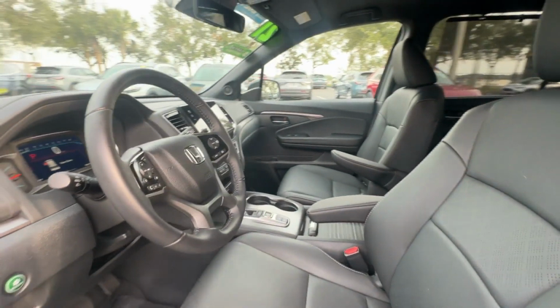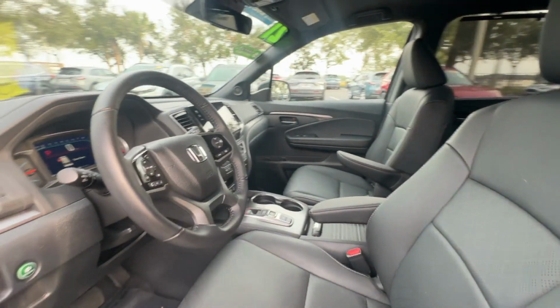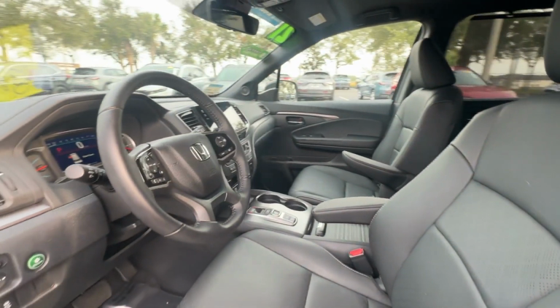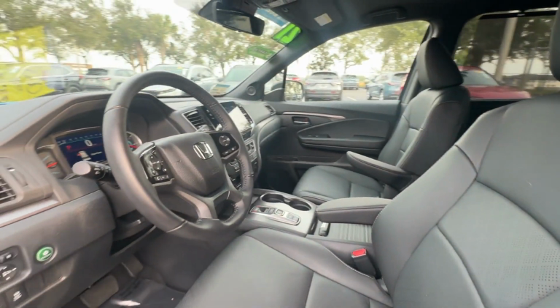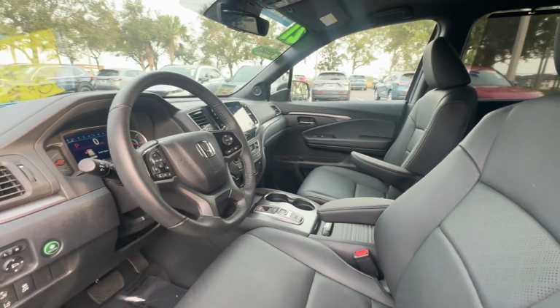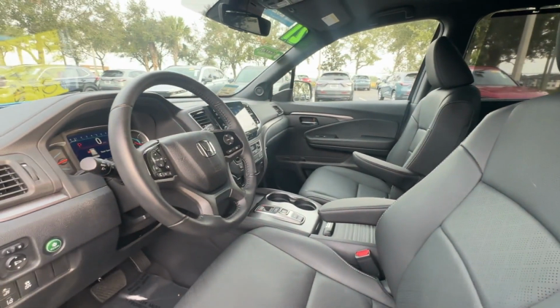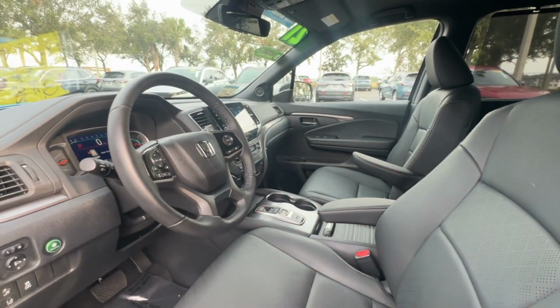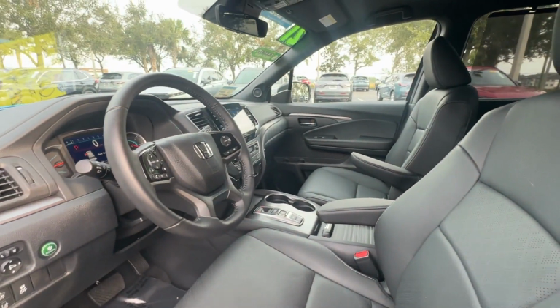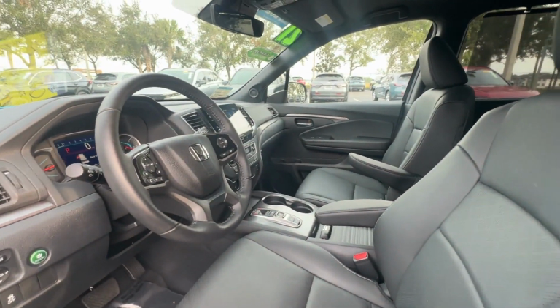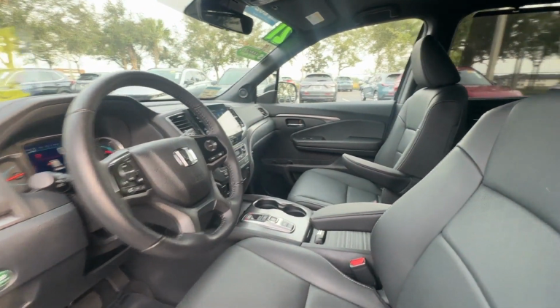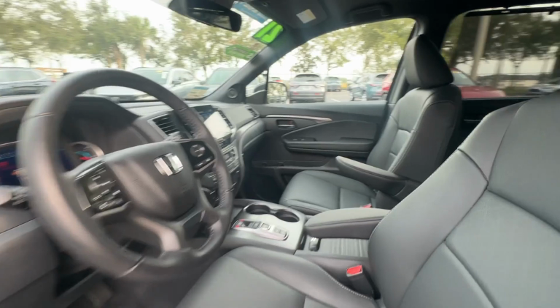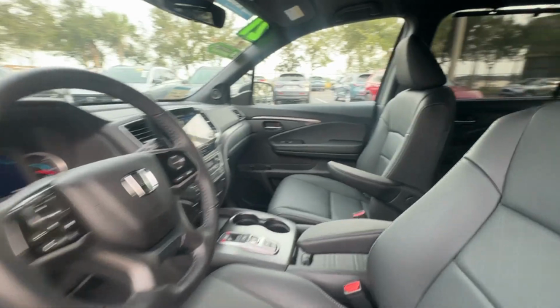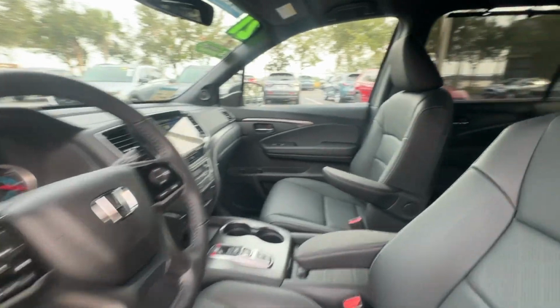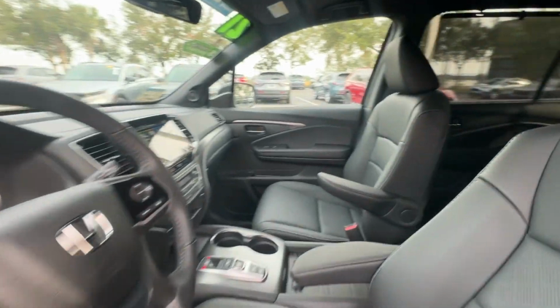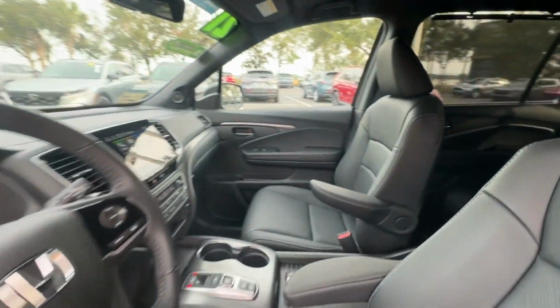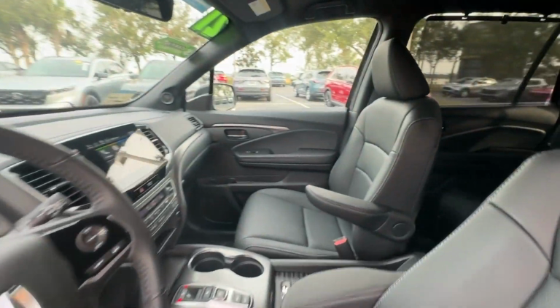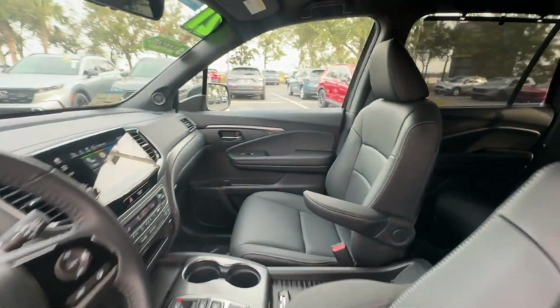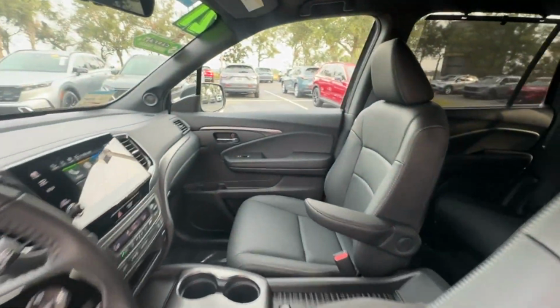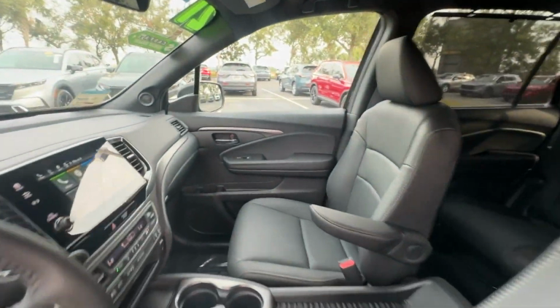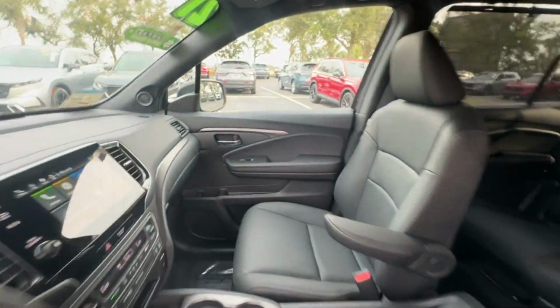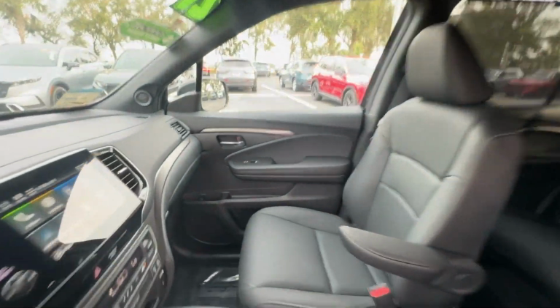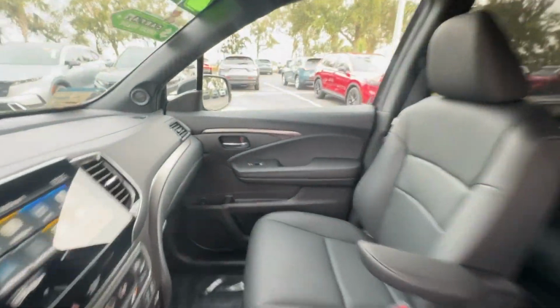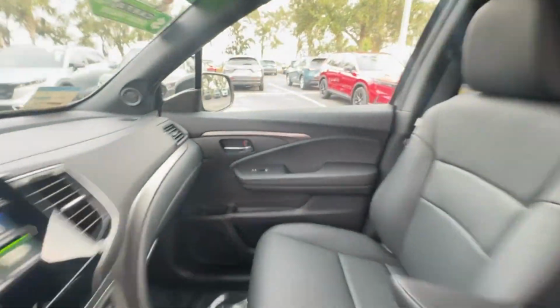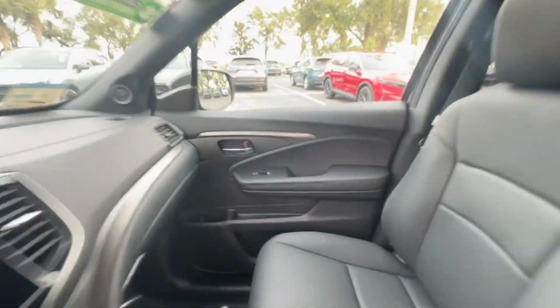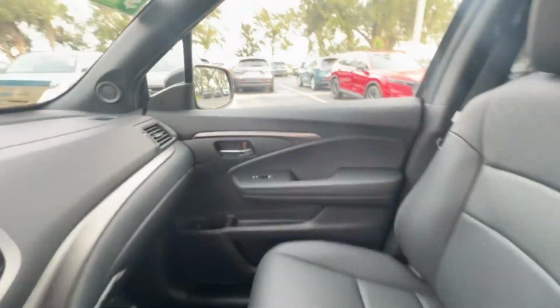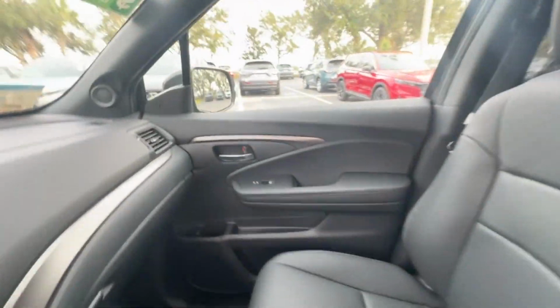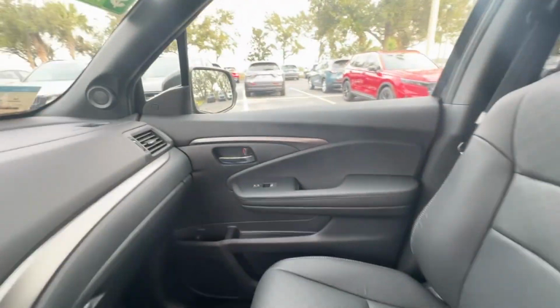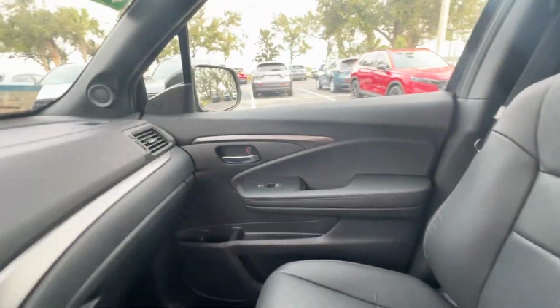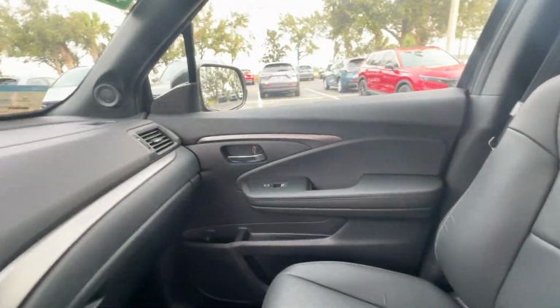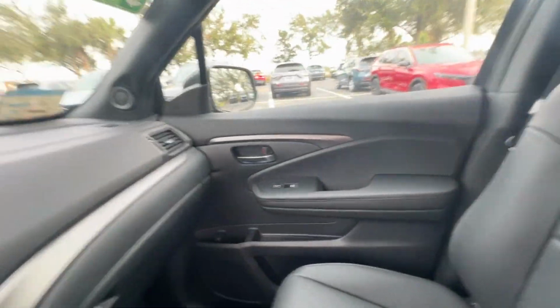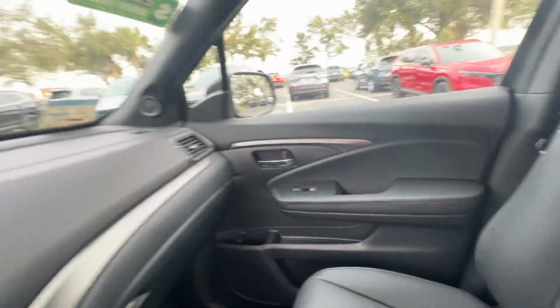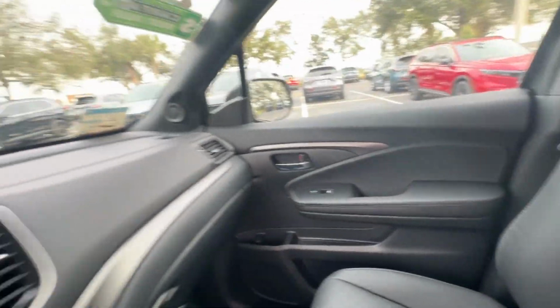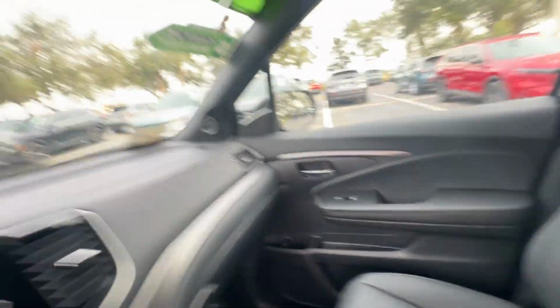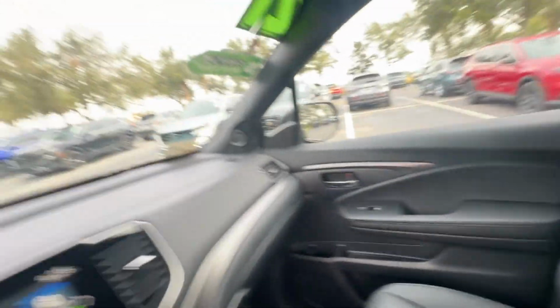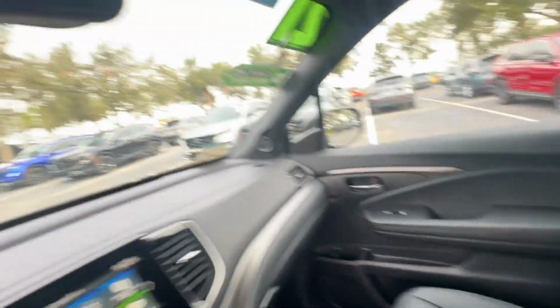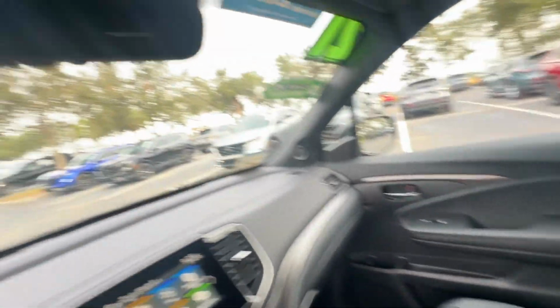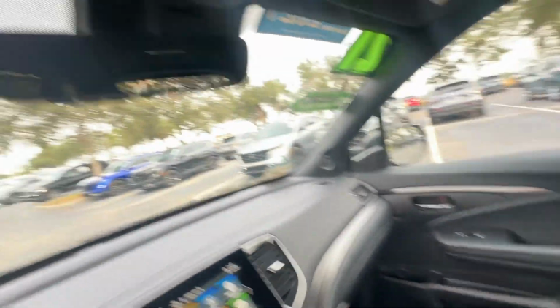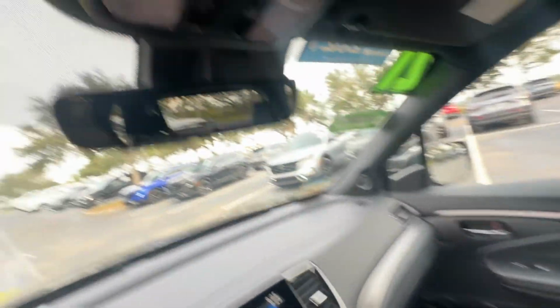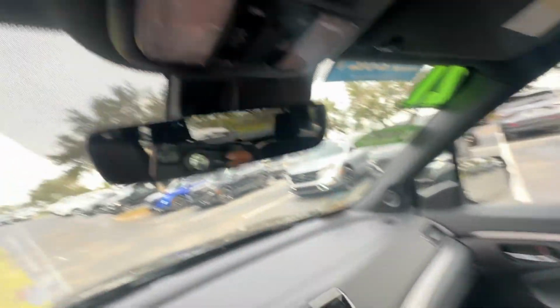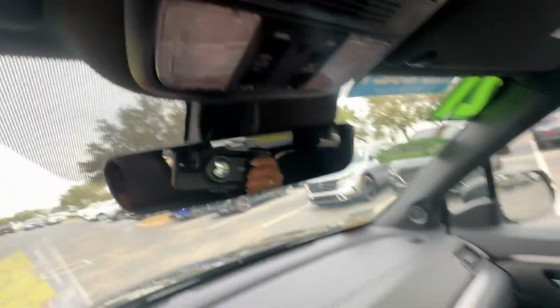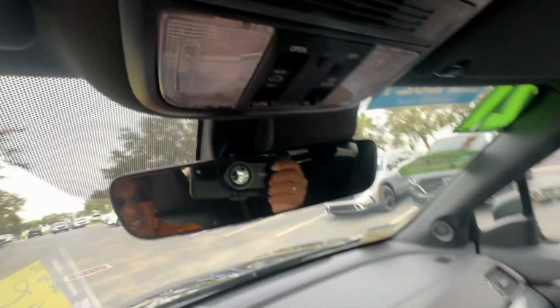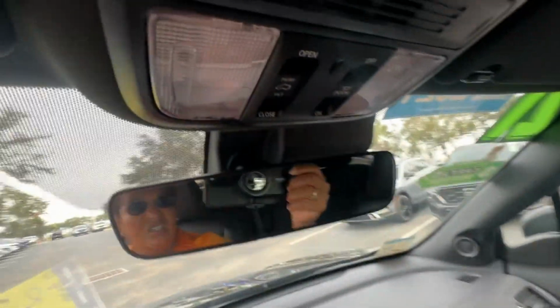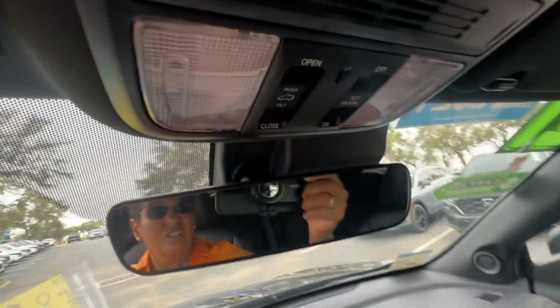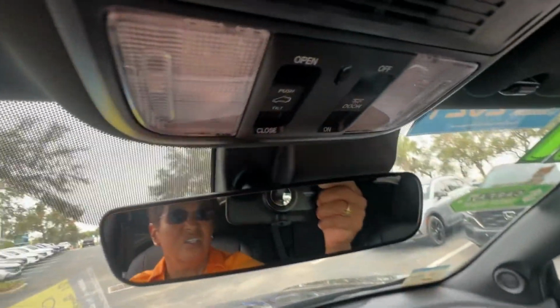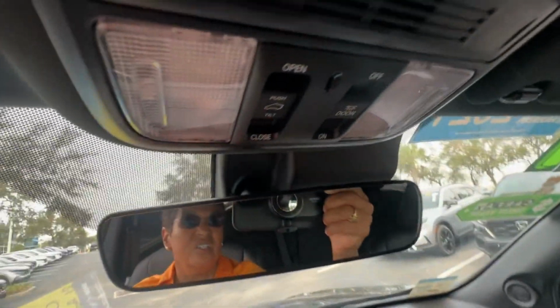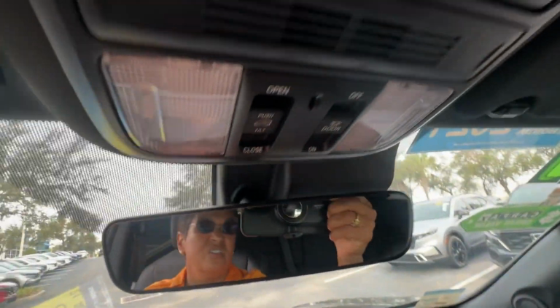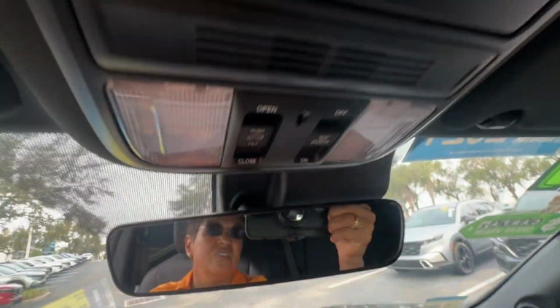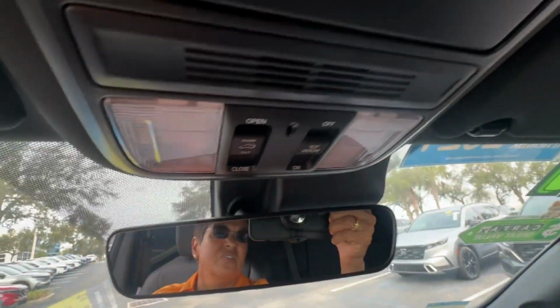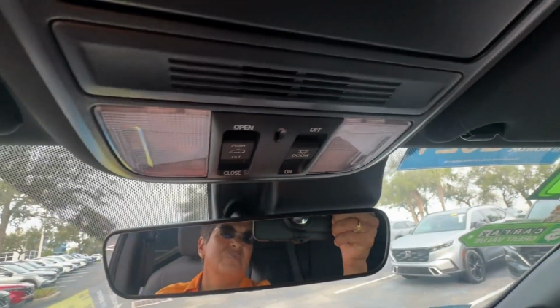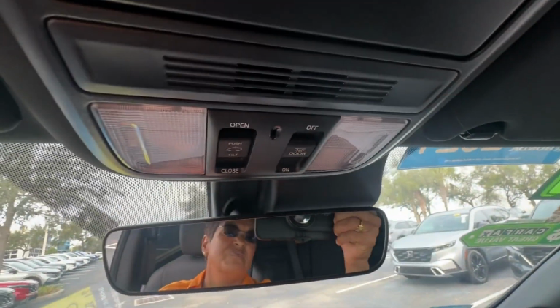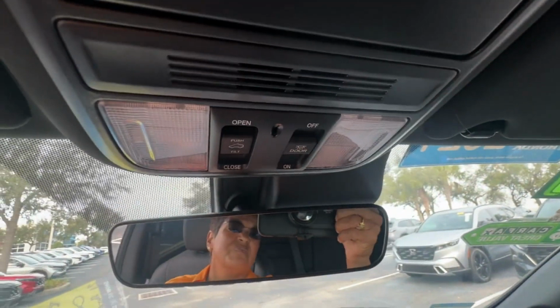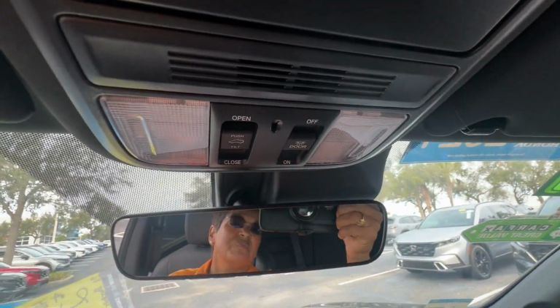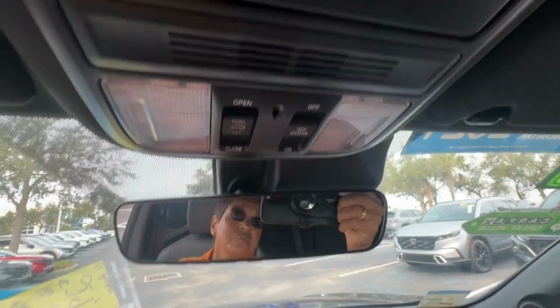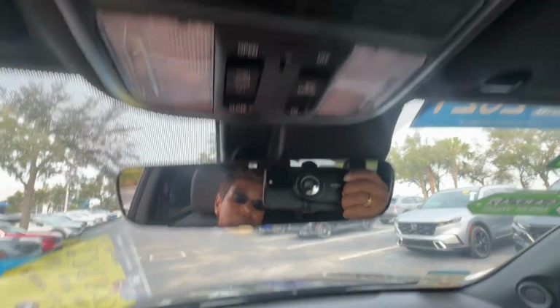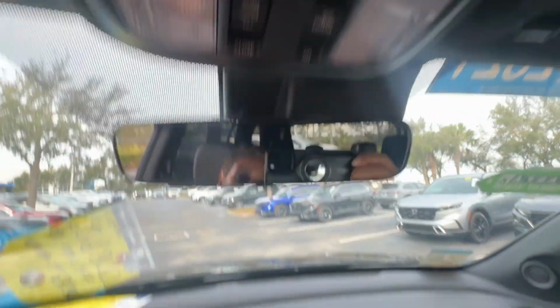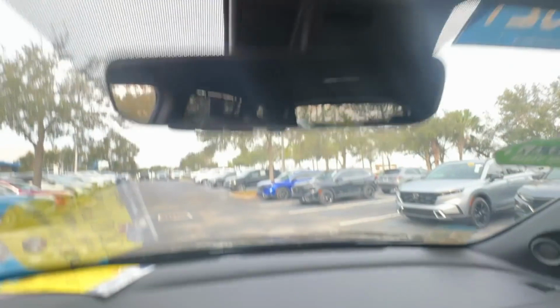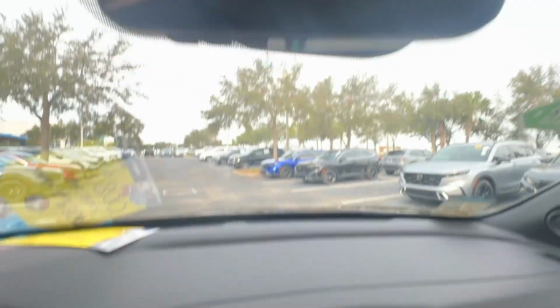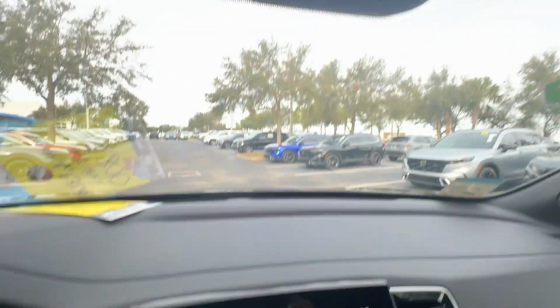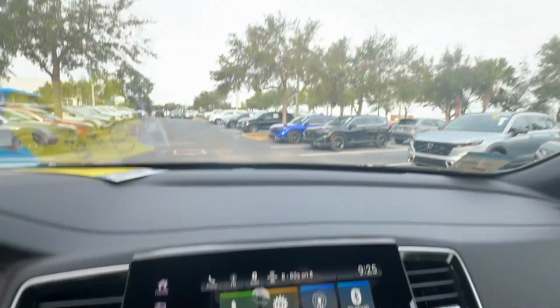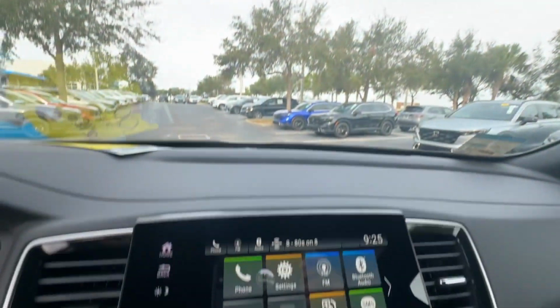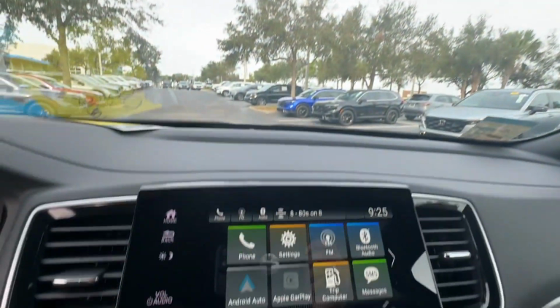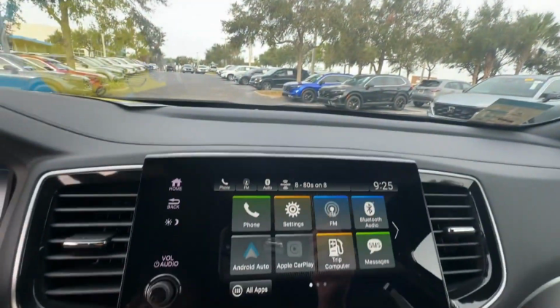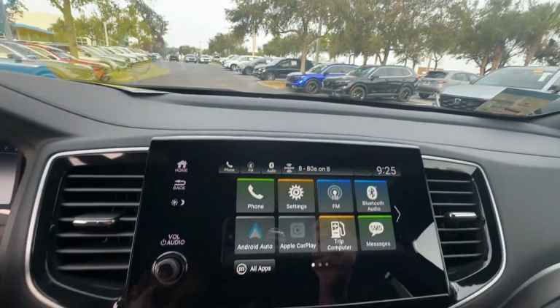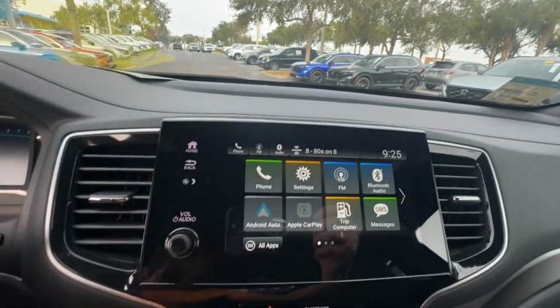Heated side view mirrors, leather seats, moonroof, backup camera, memory seat, tinted windows, and rear air conditioning.